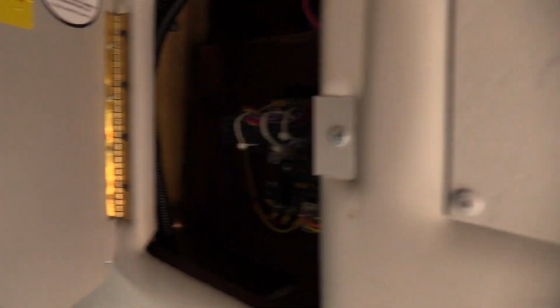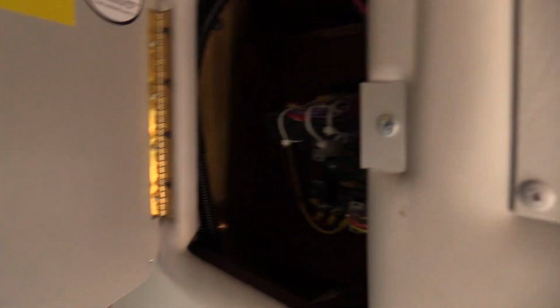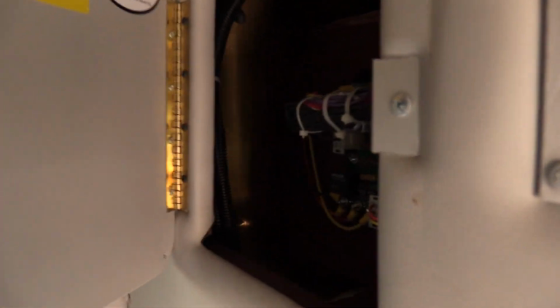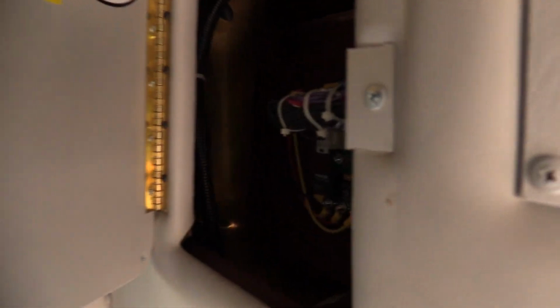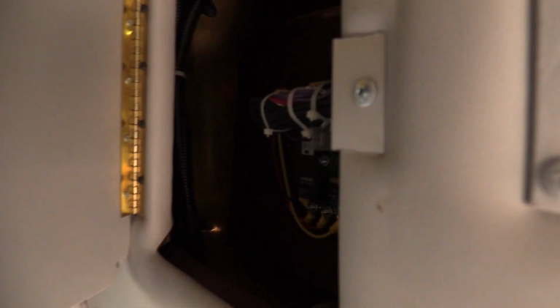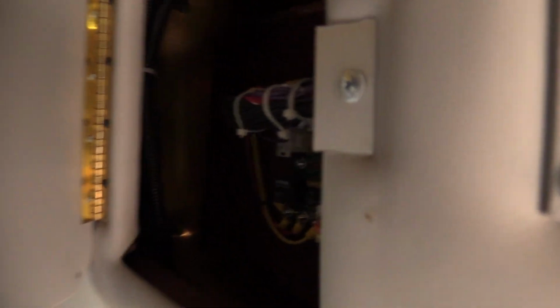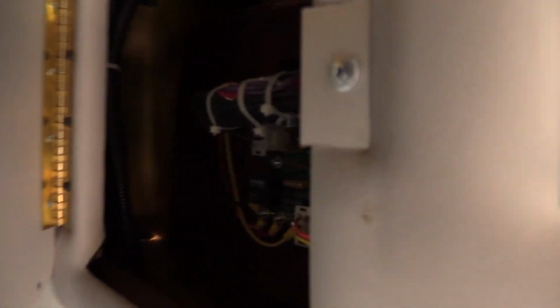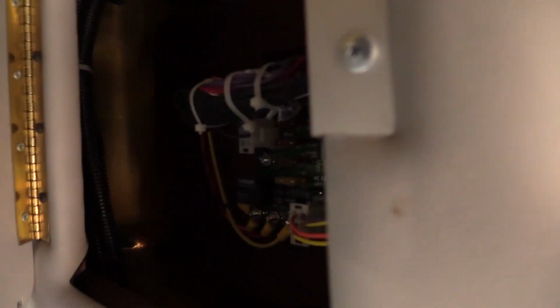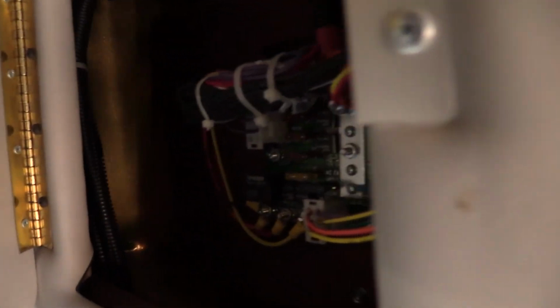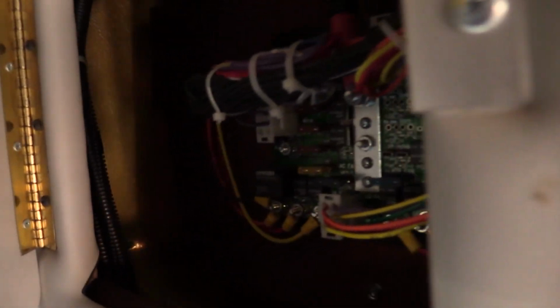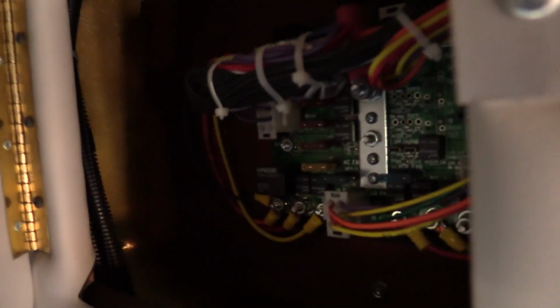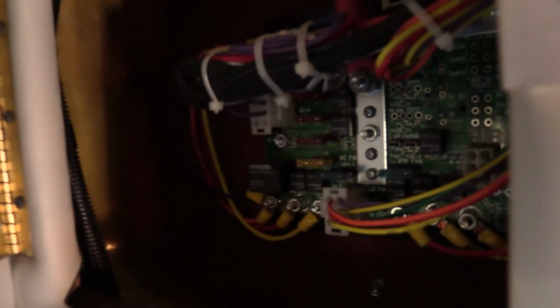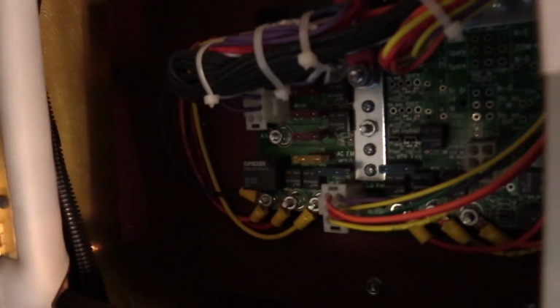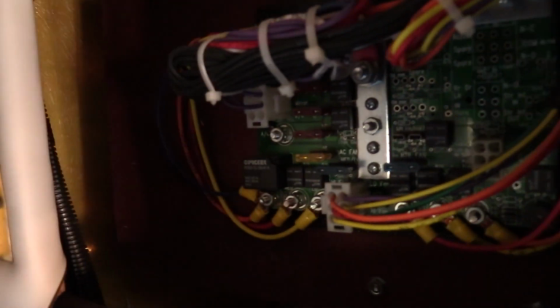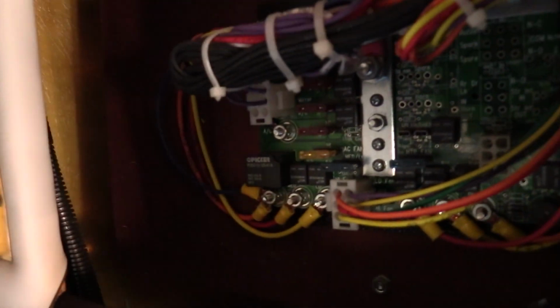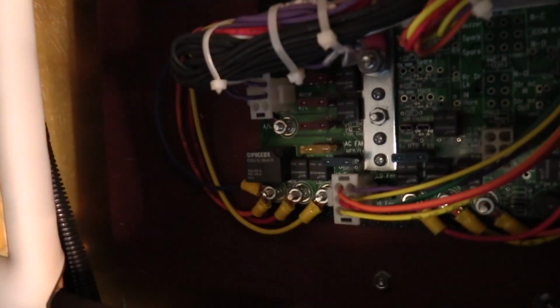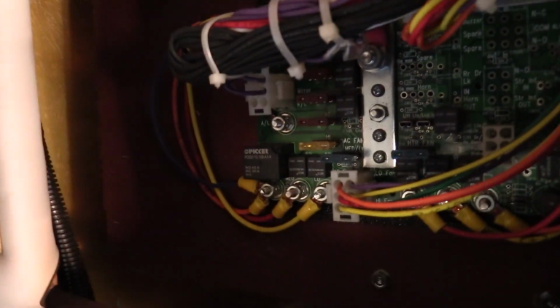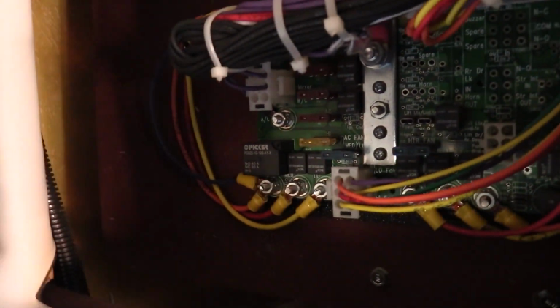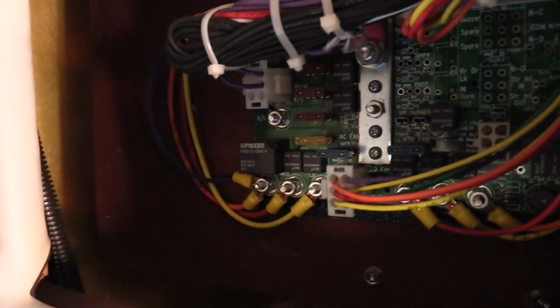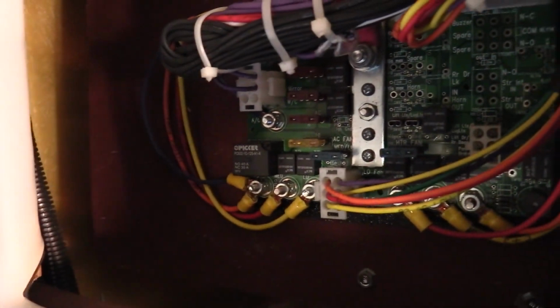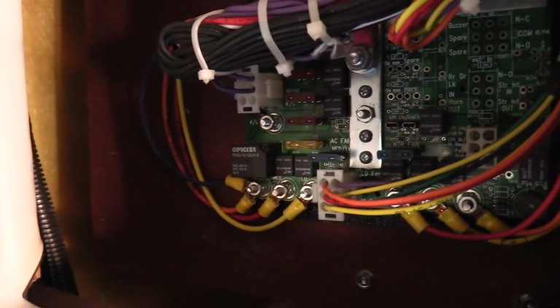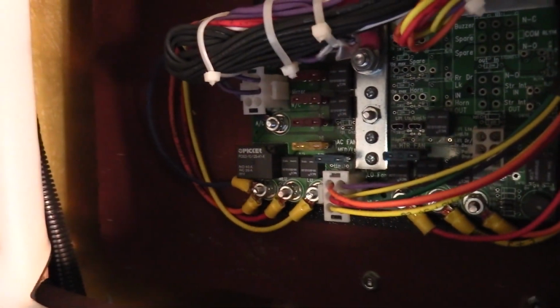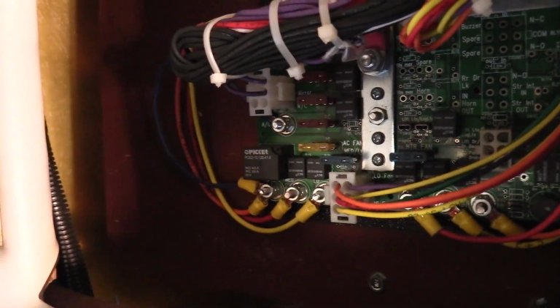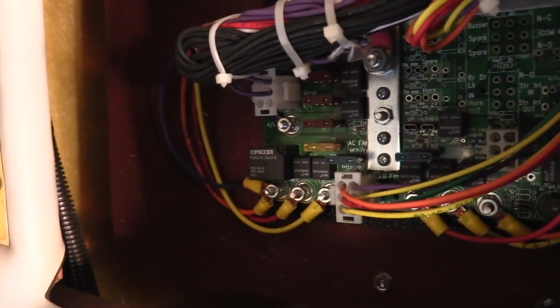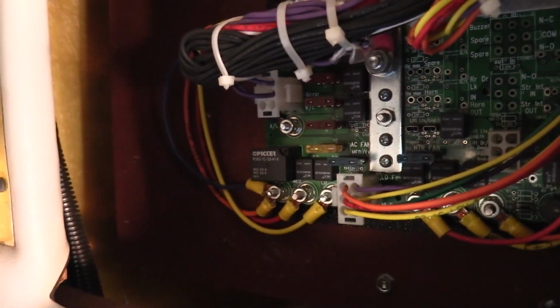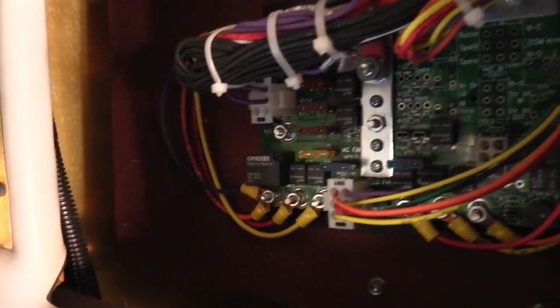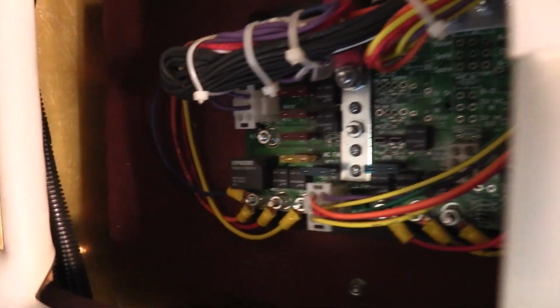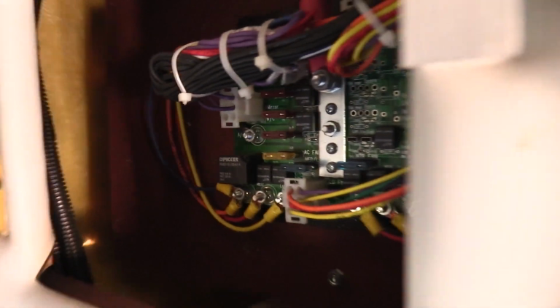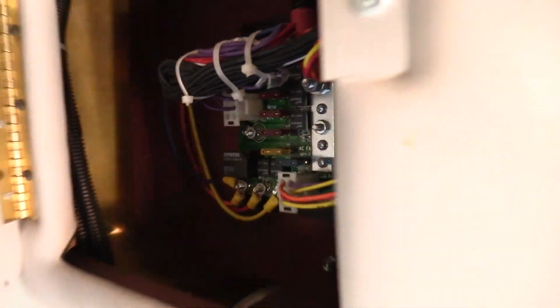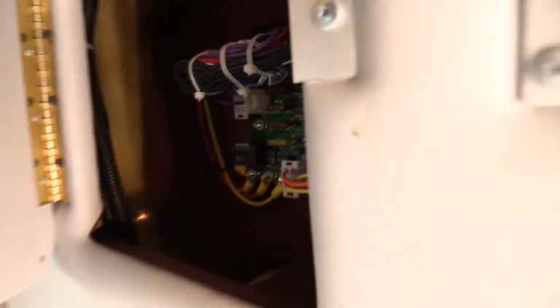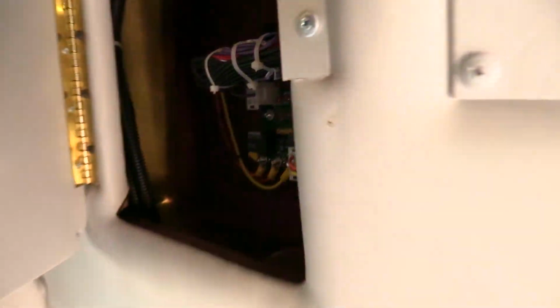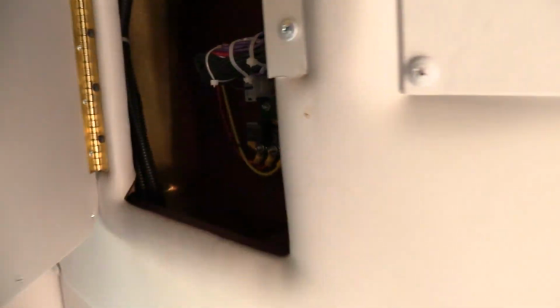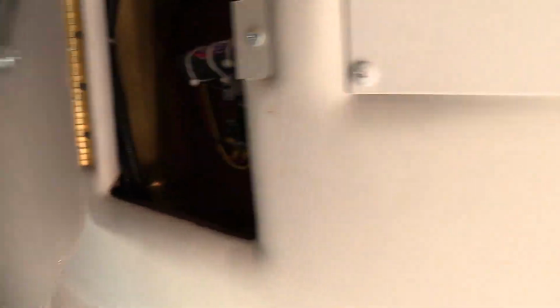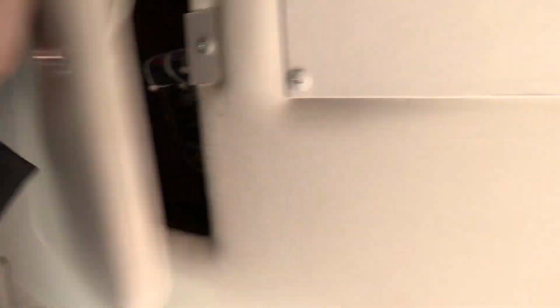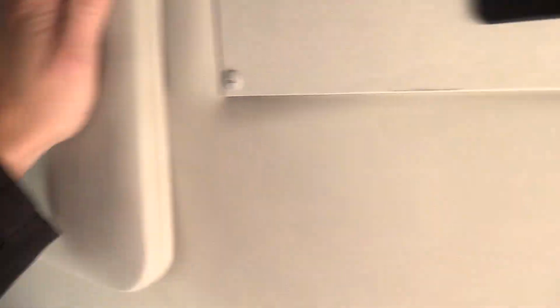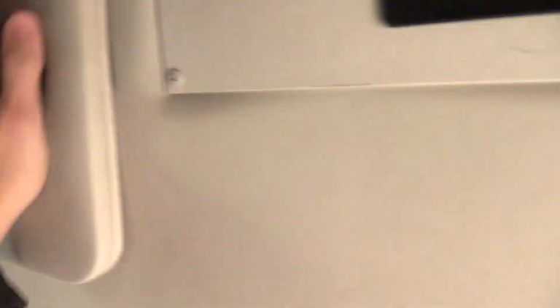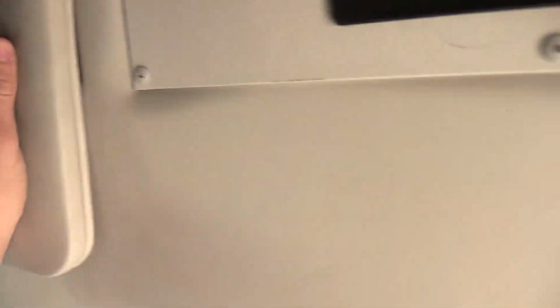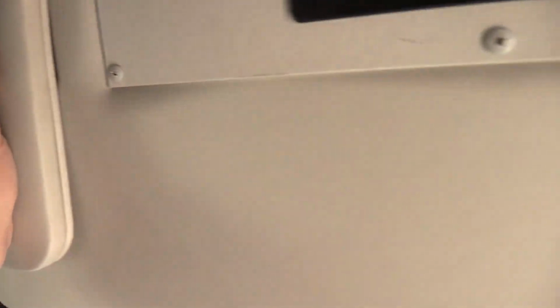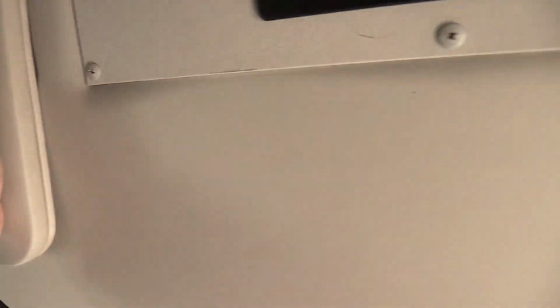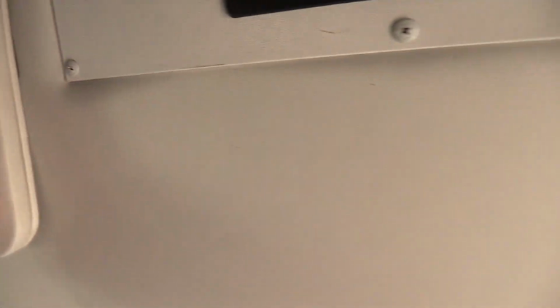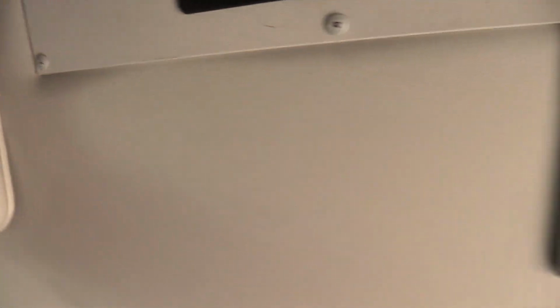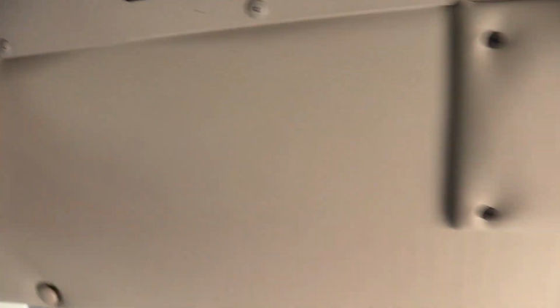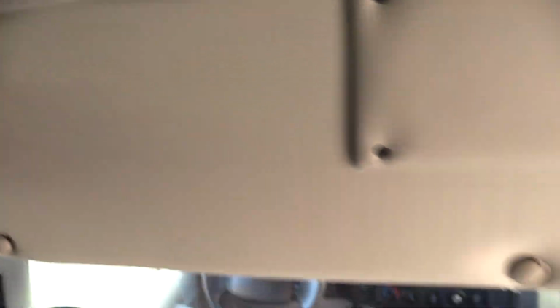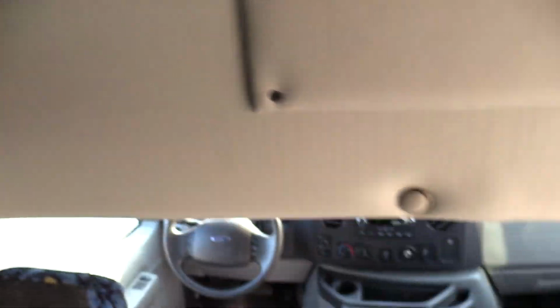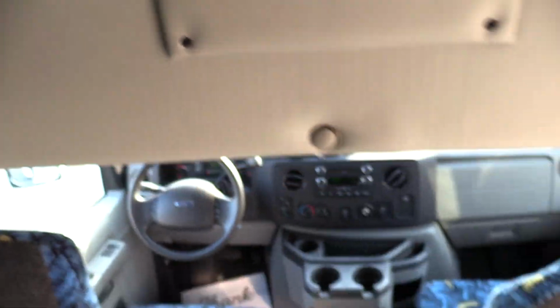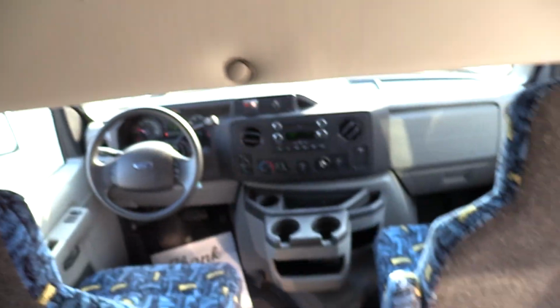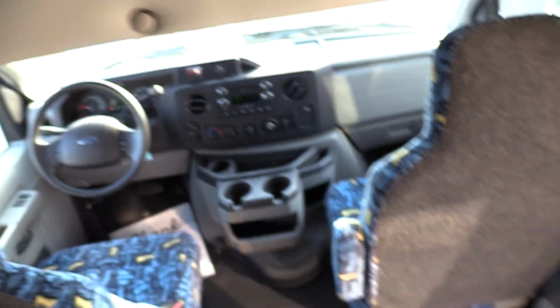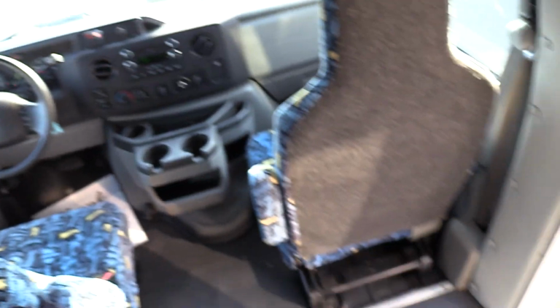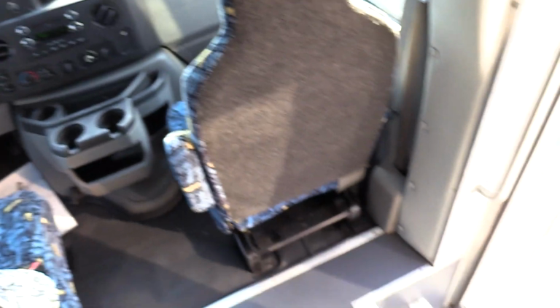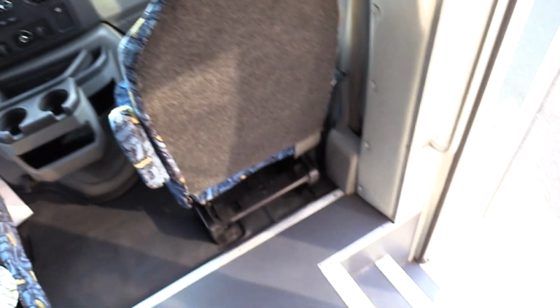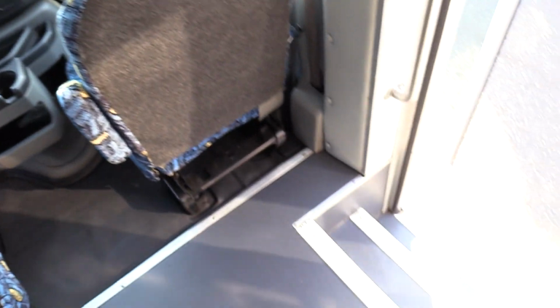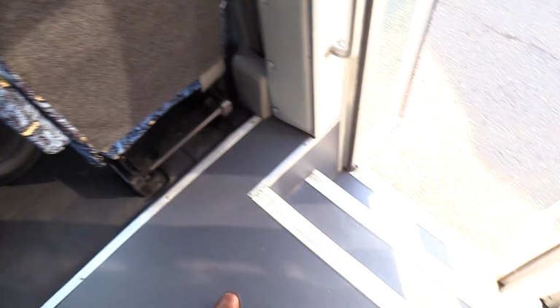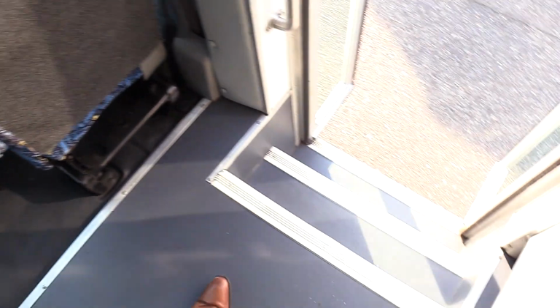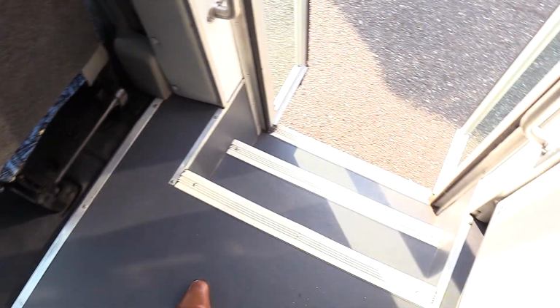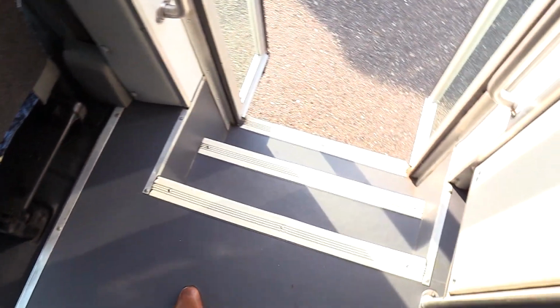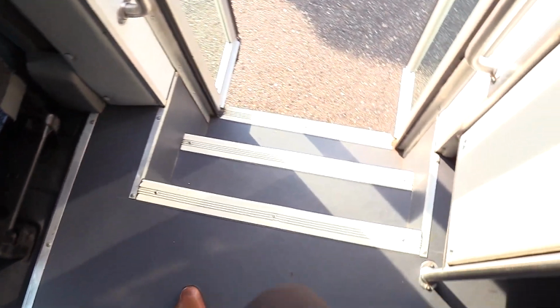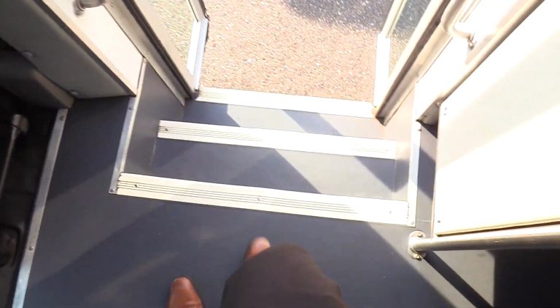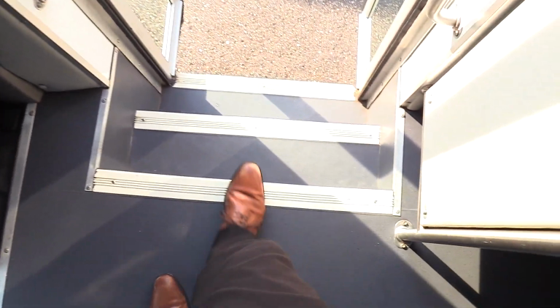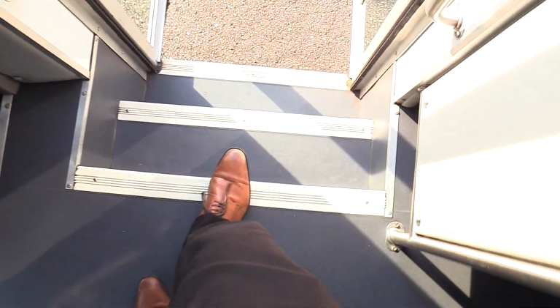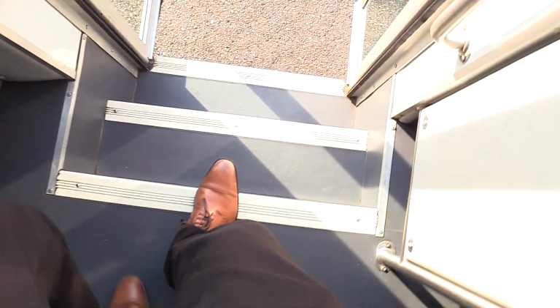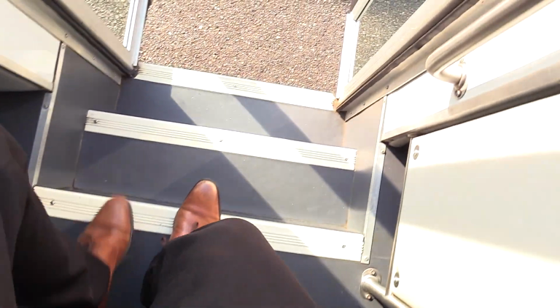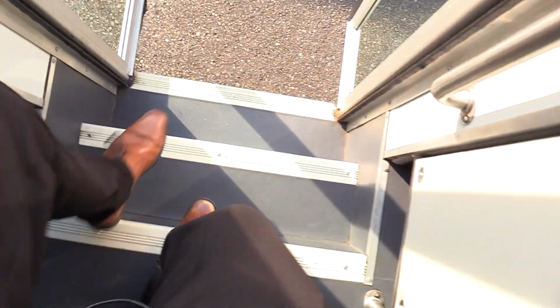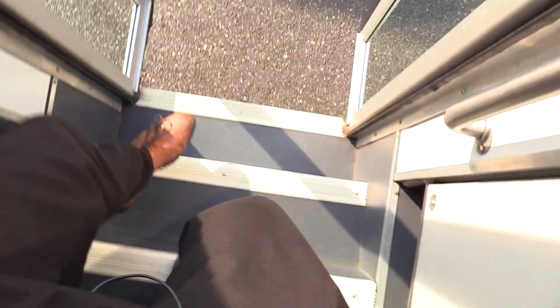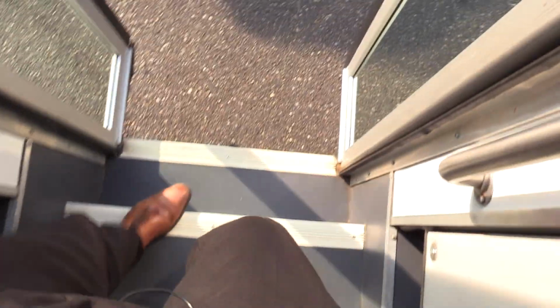In here we've got your fuses and relays — very easy to get to. And that'll do it for the inside.